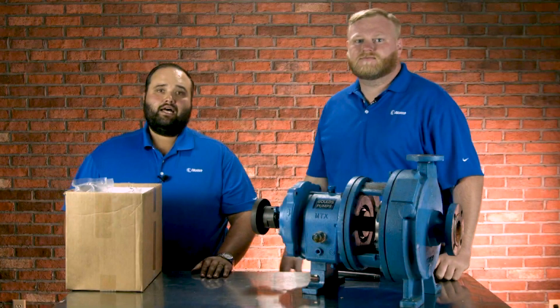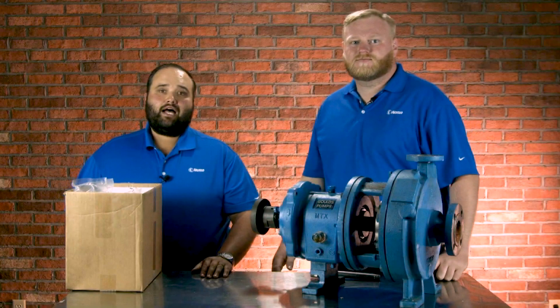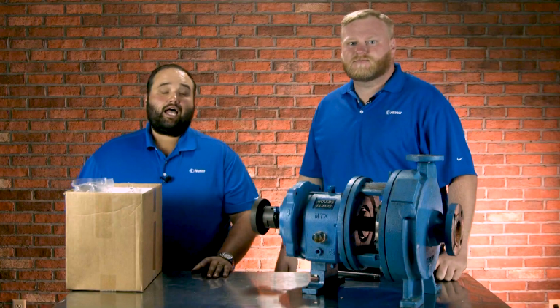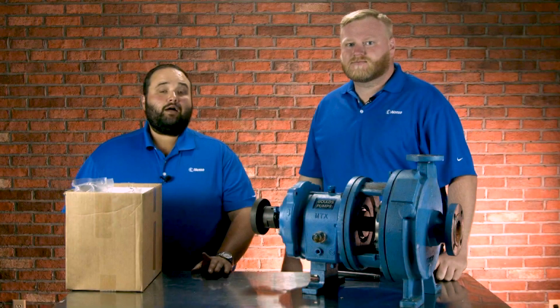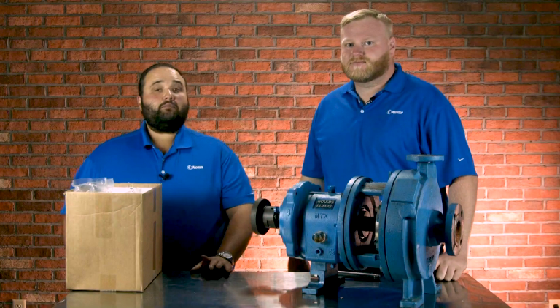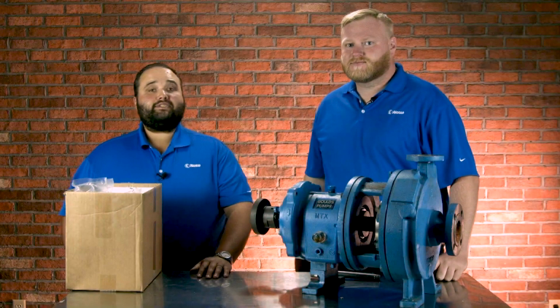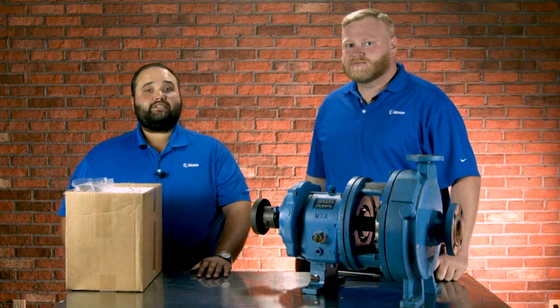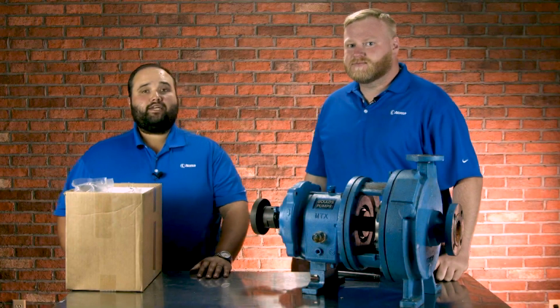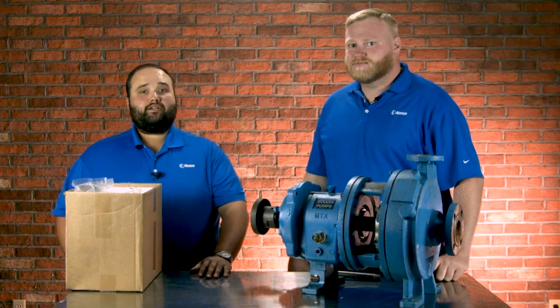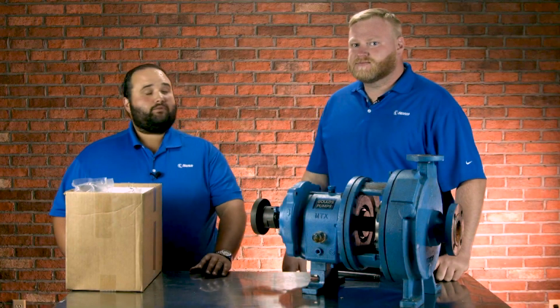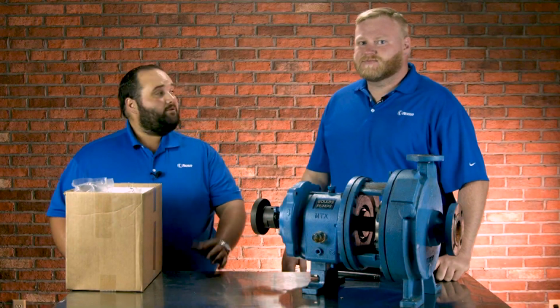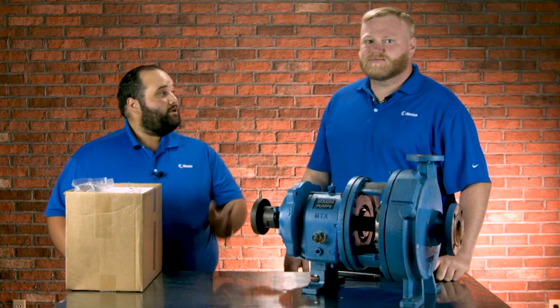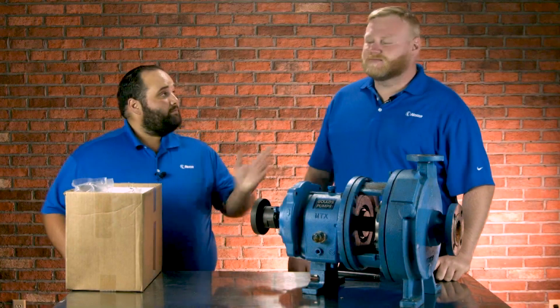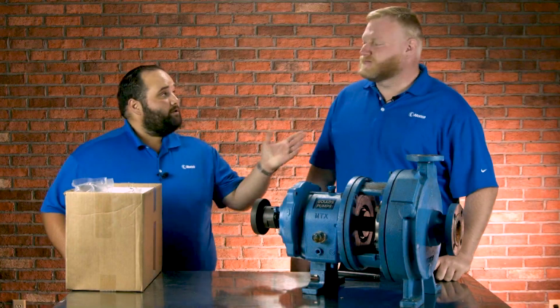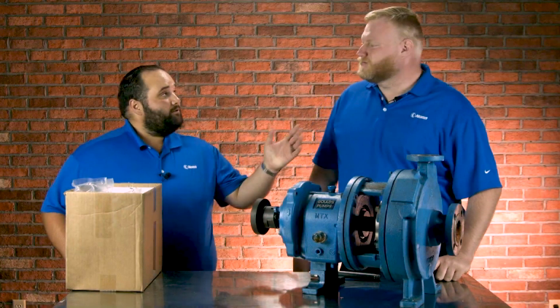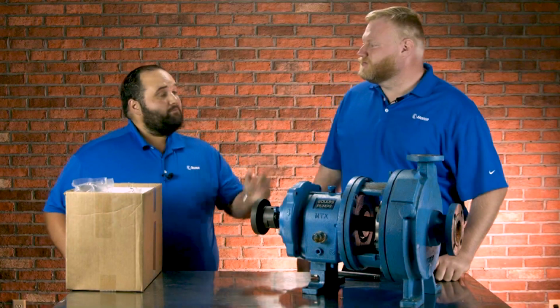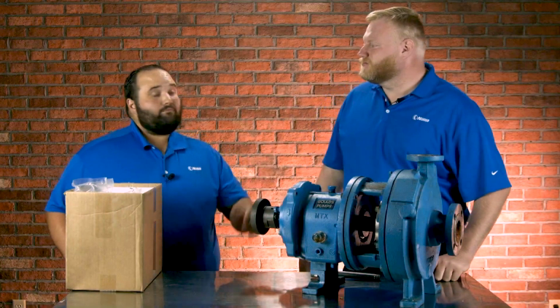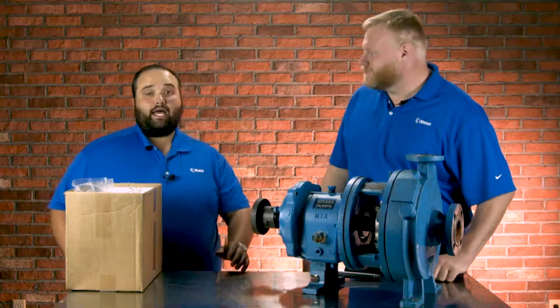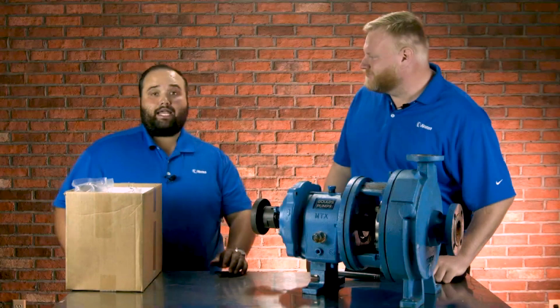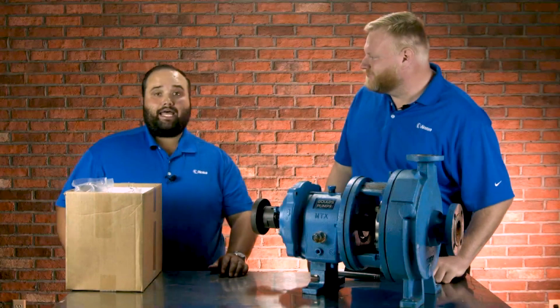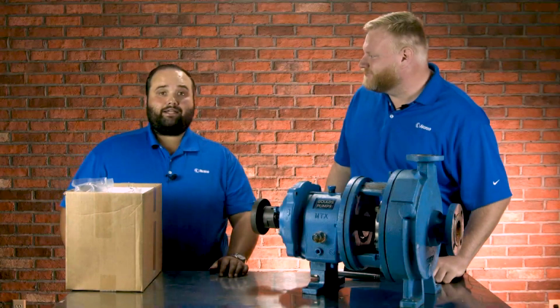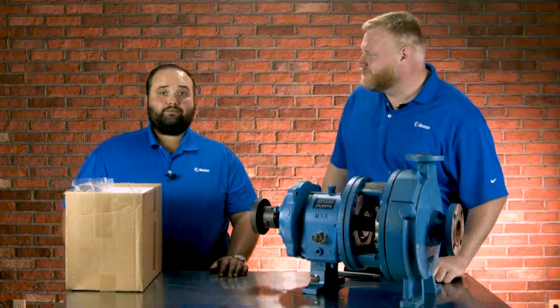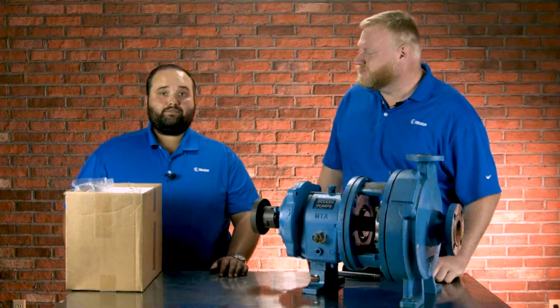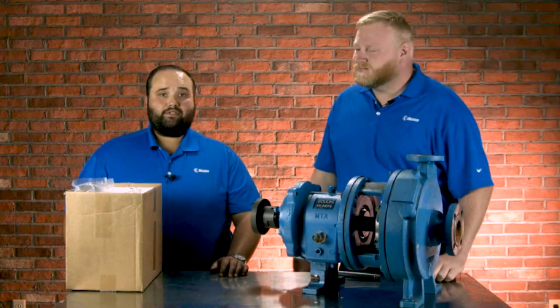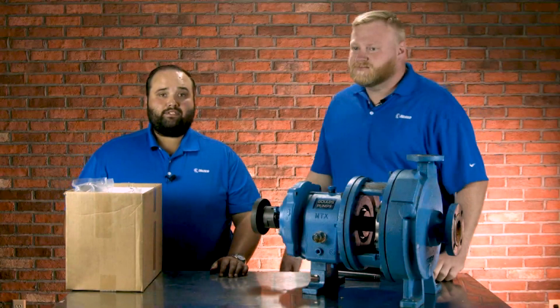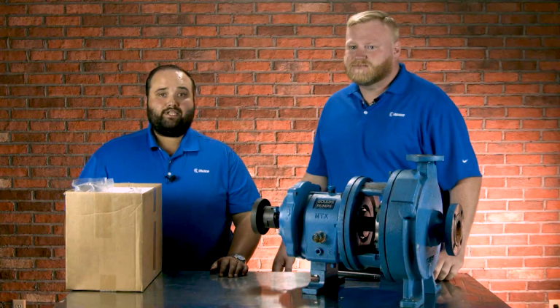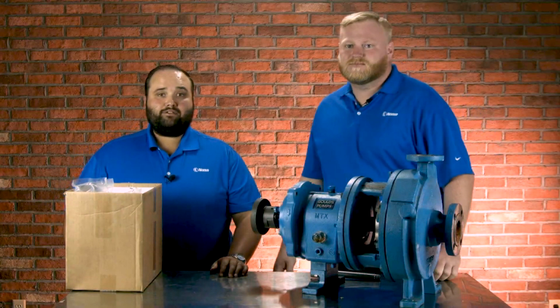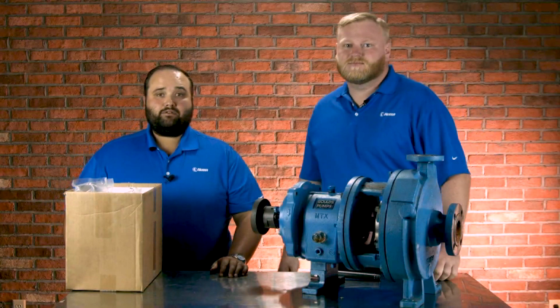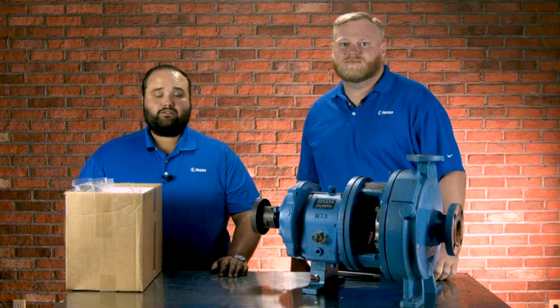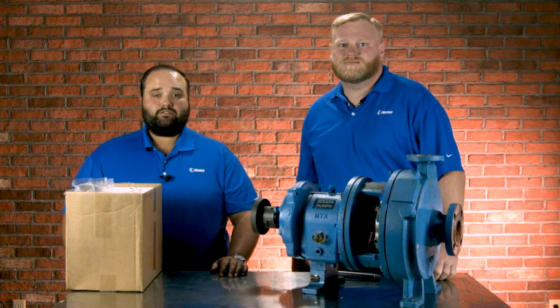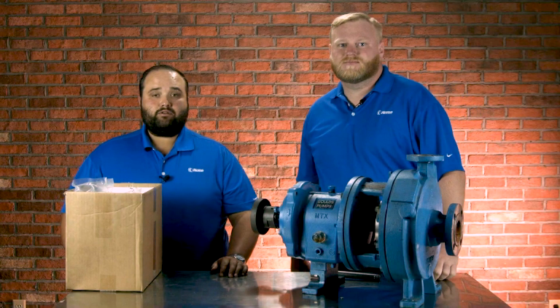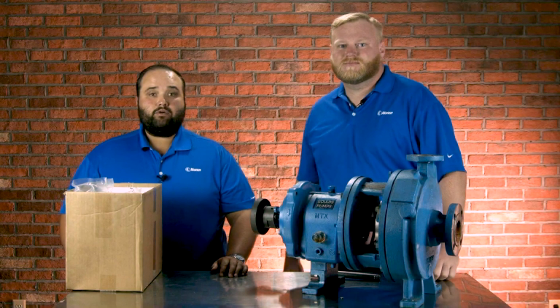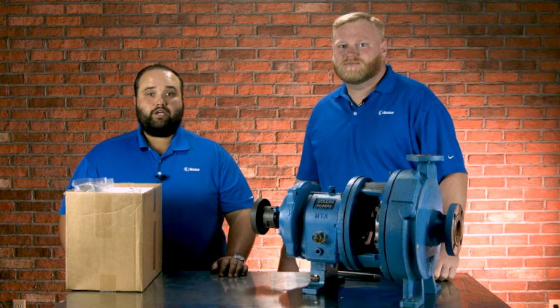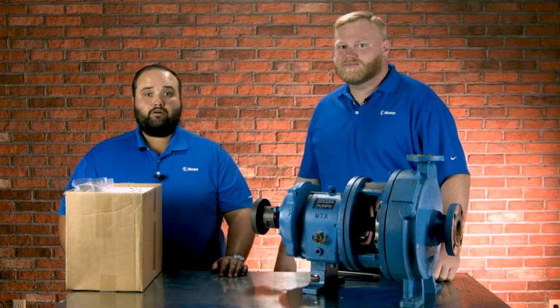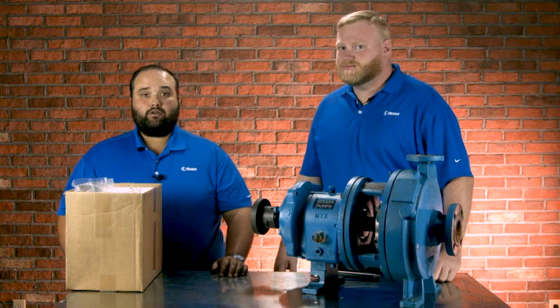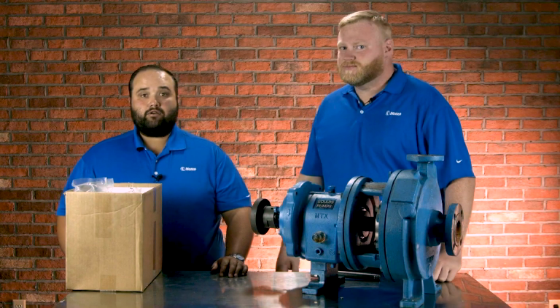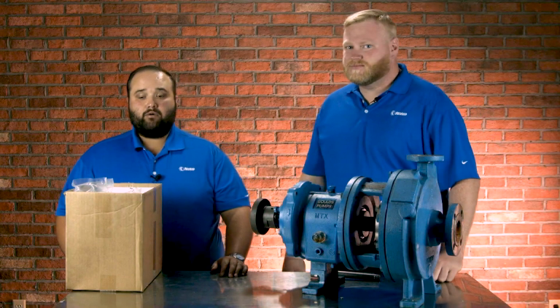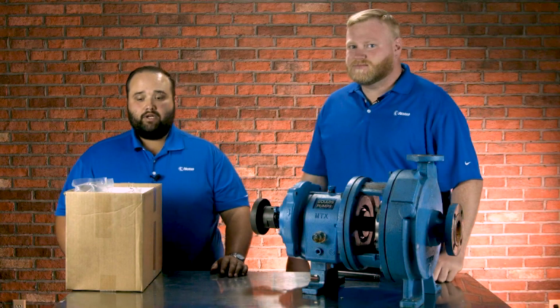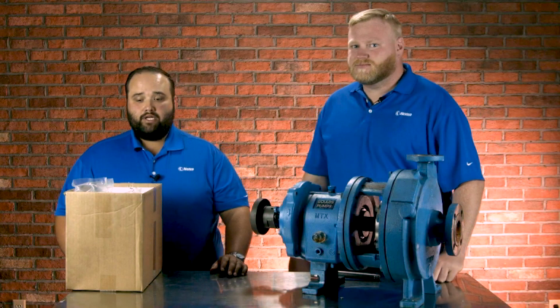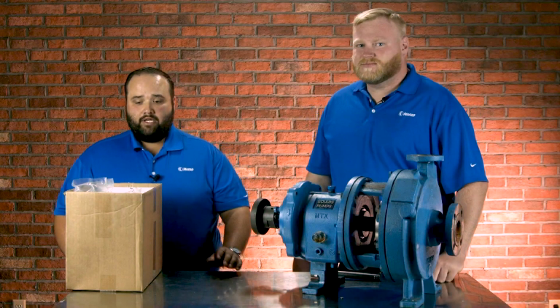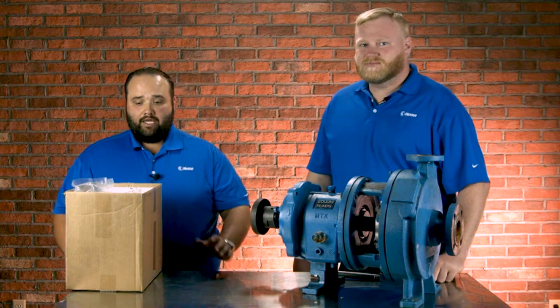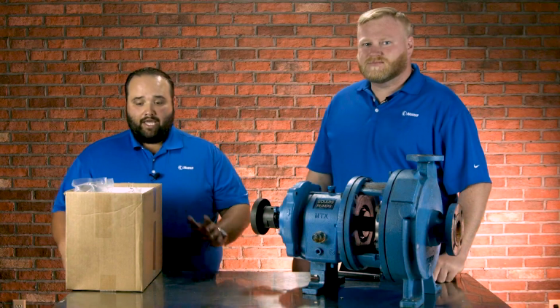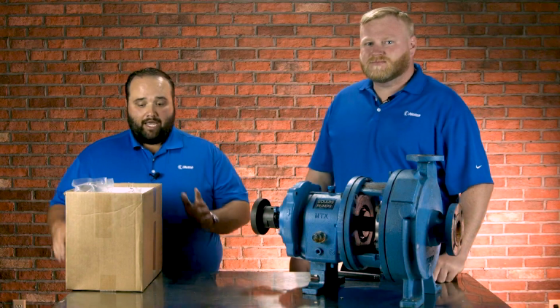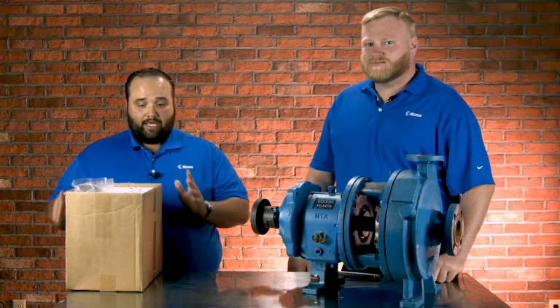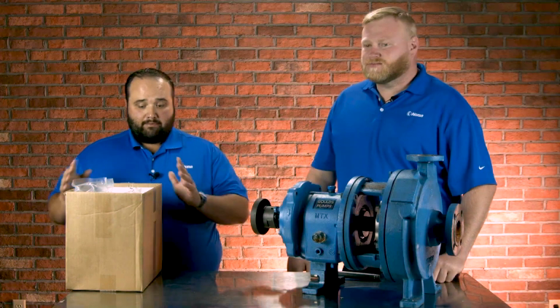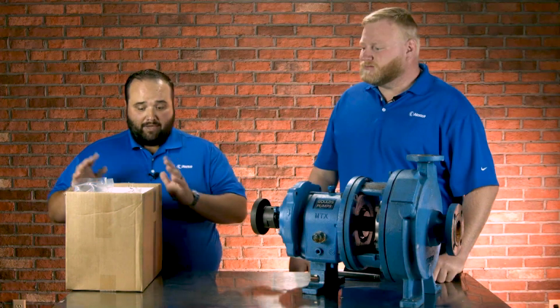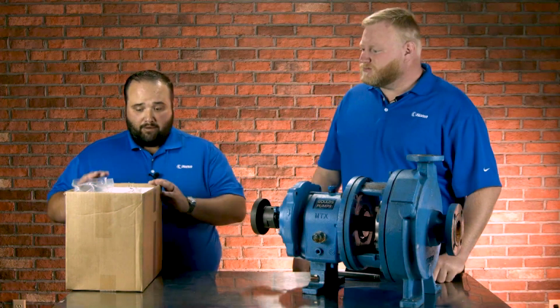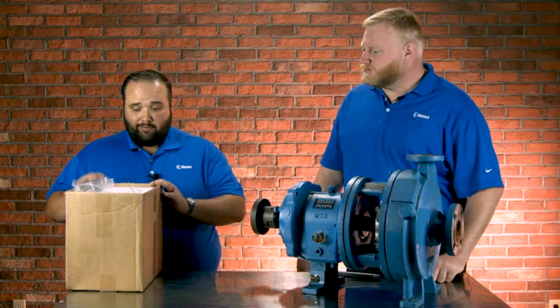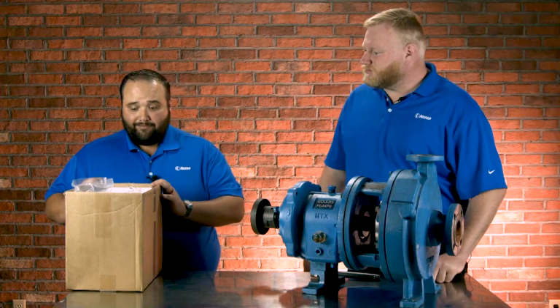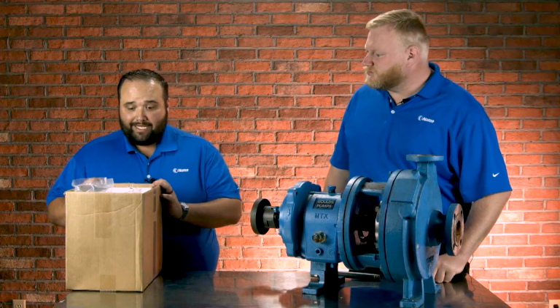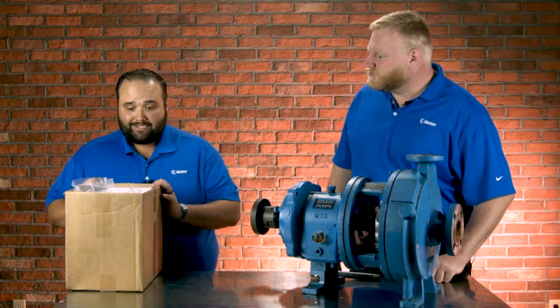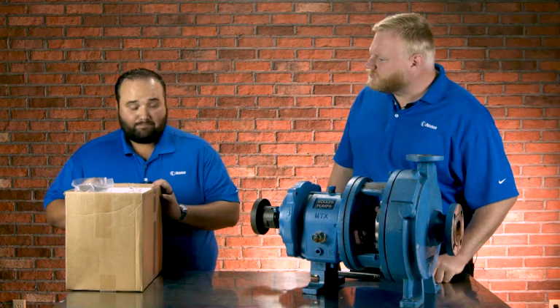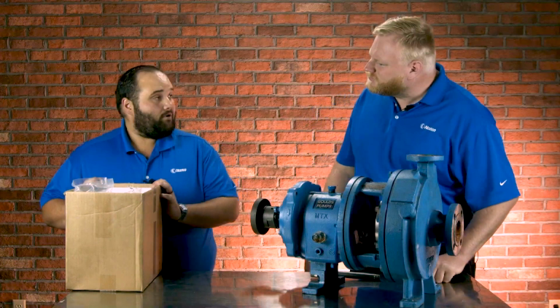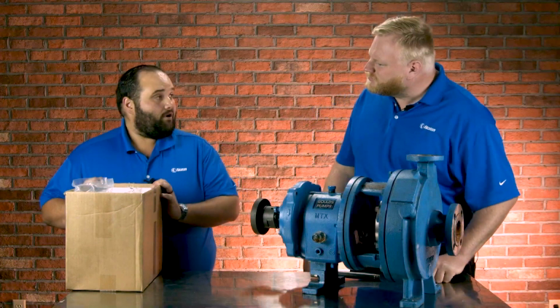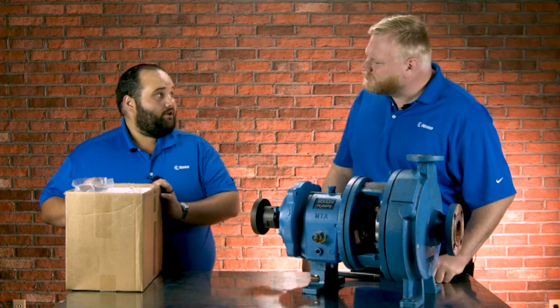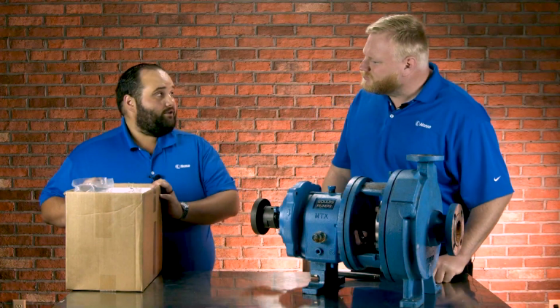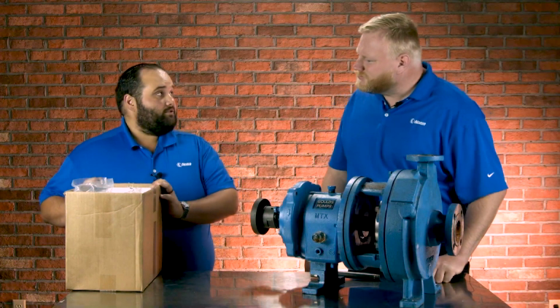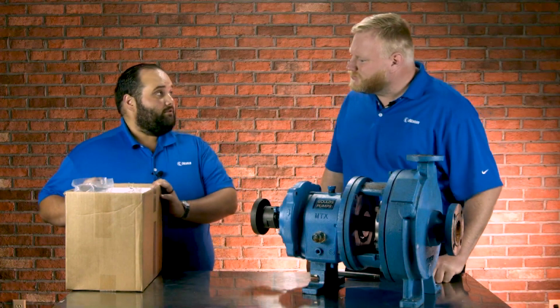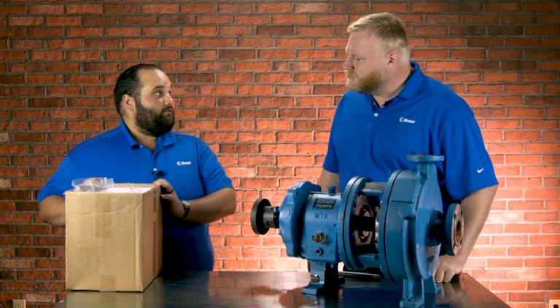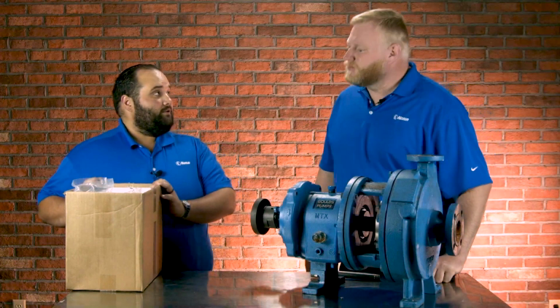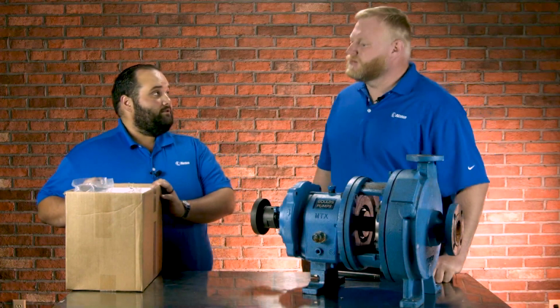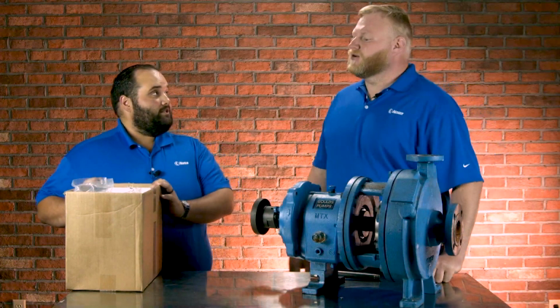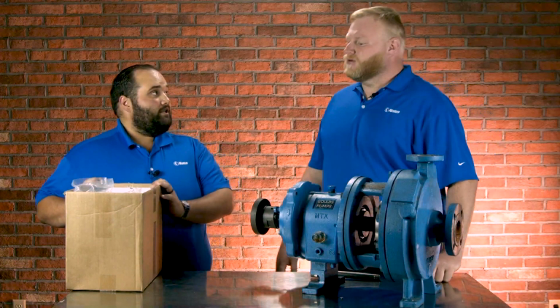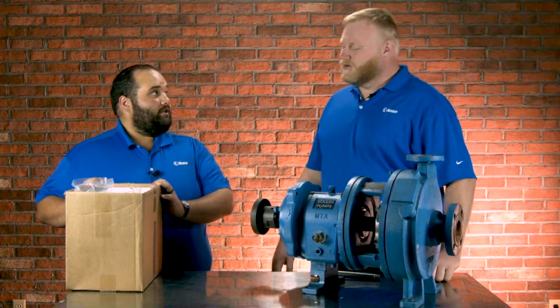Hi, I'm Wesley Cash with Noria. I'm here with Matt Adams, a technical consultant here at Noria. And Matt, we've got some products to review today.